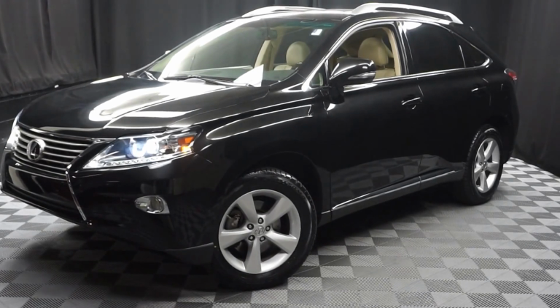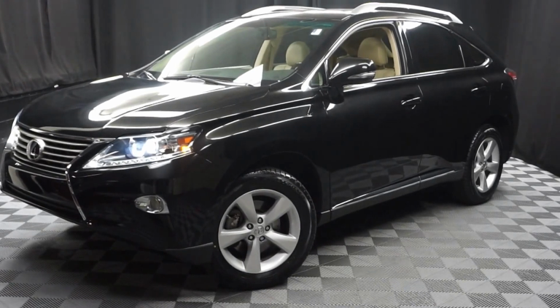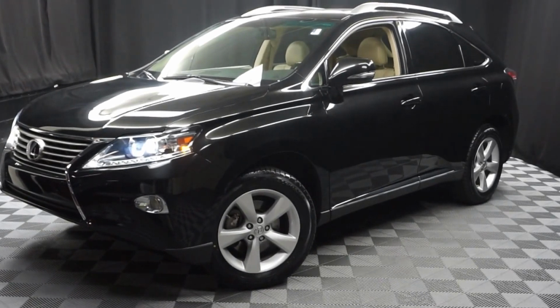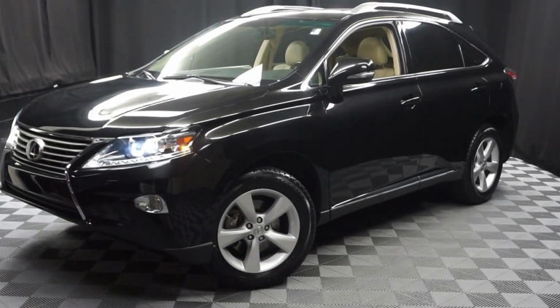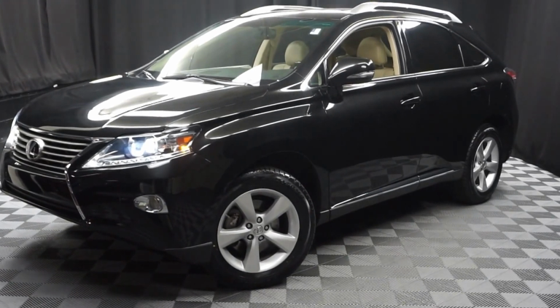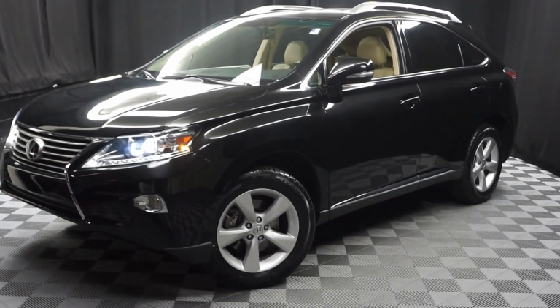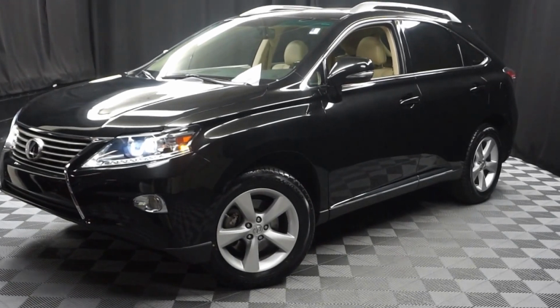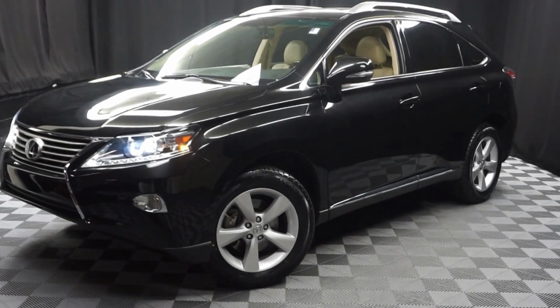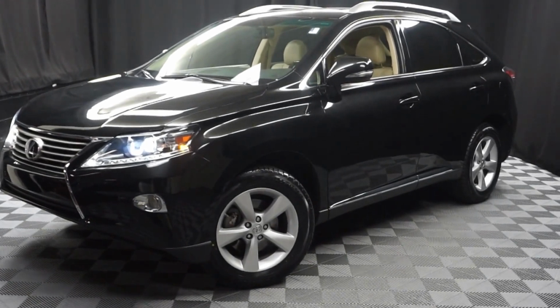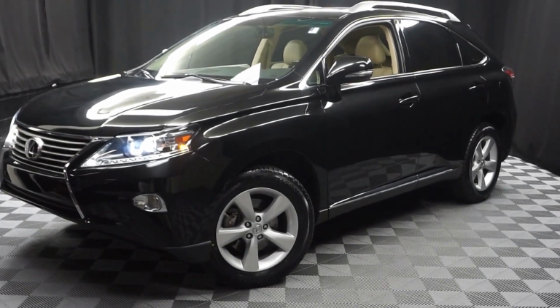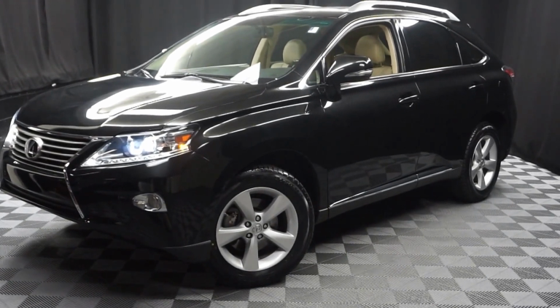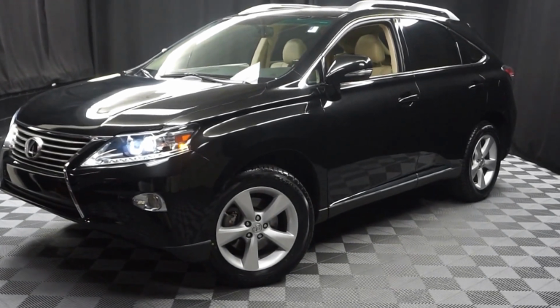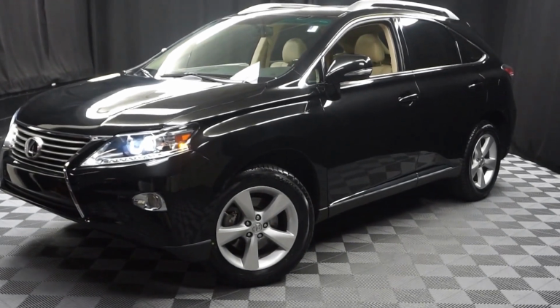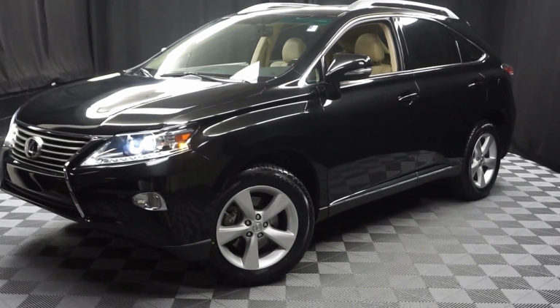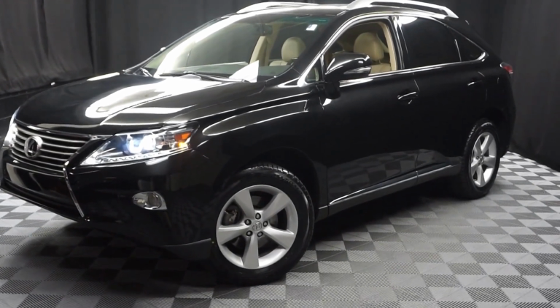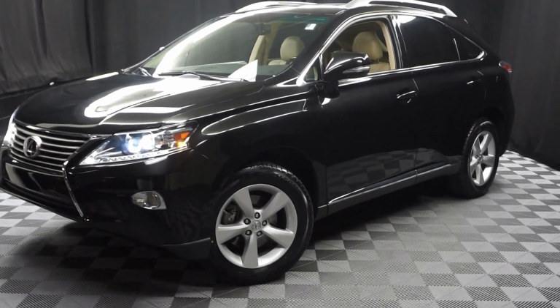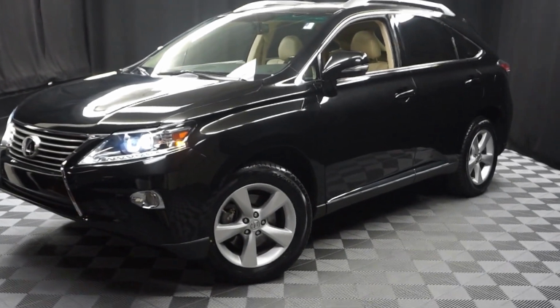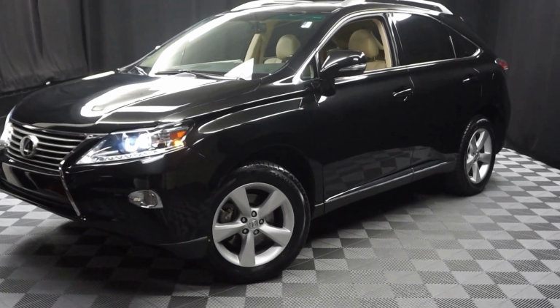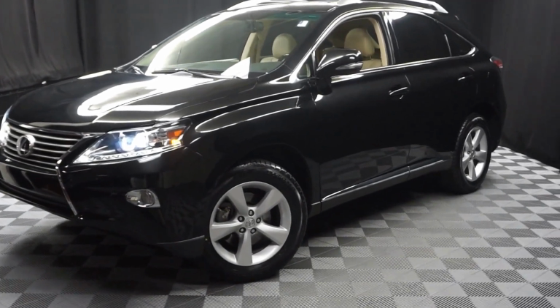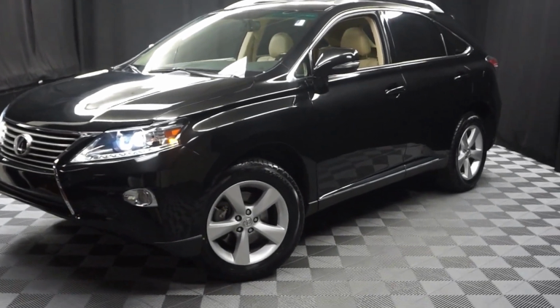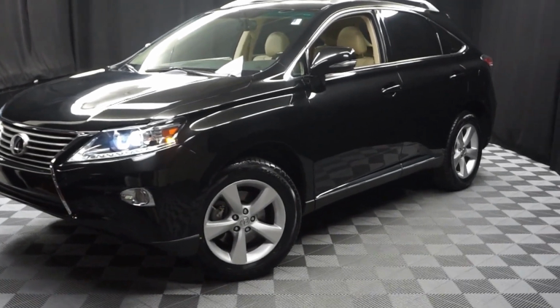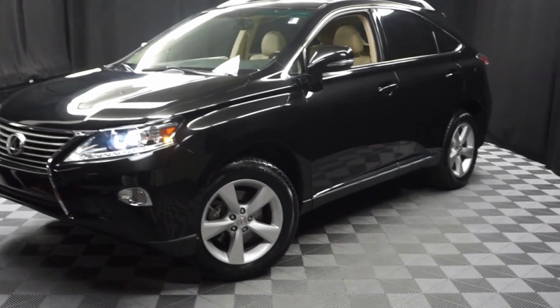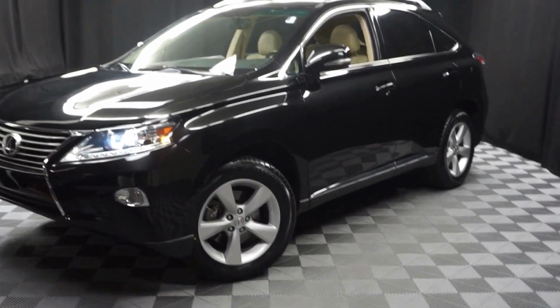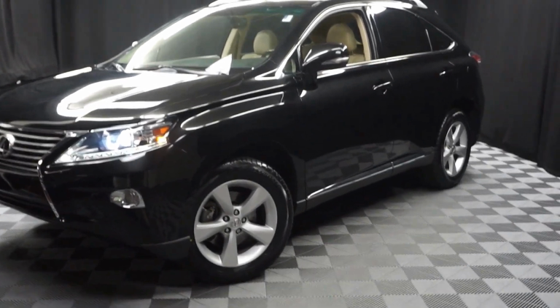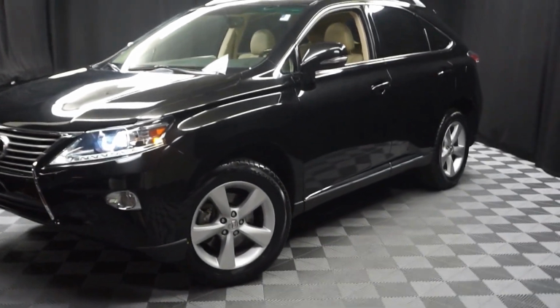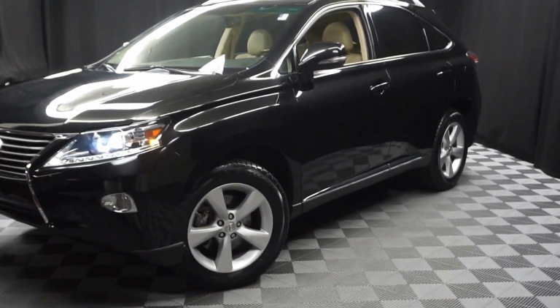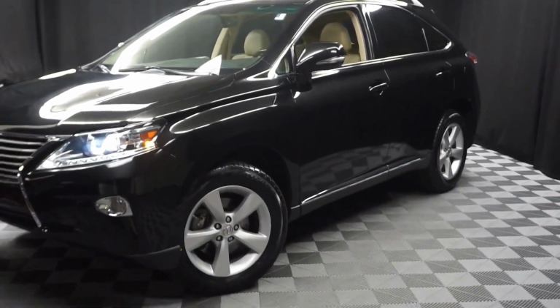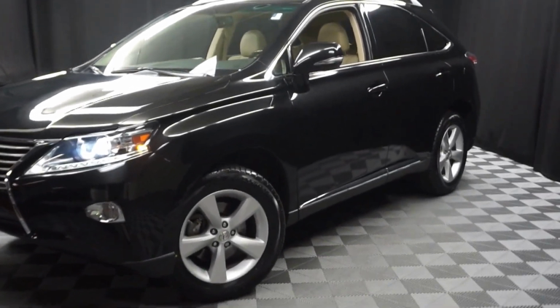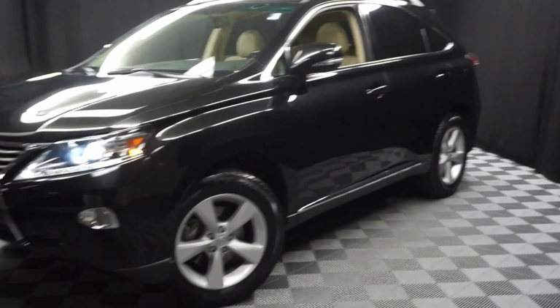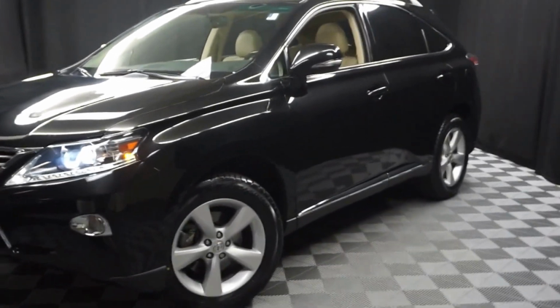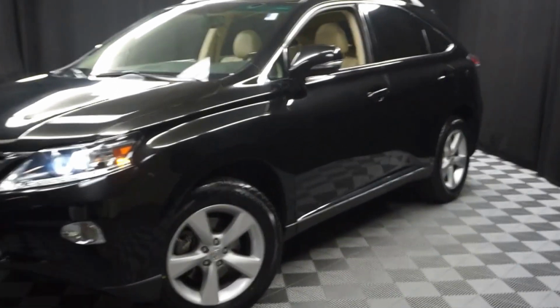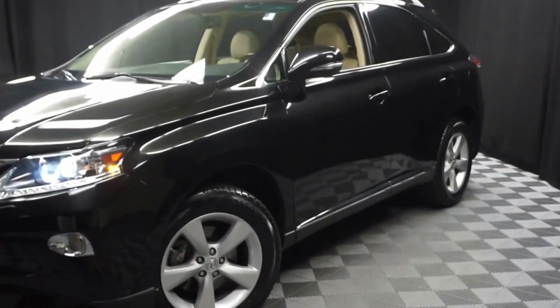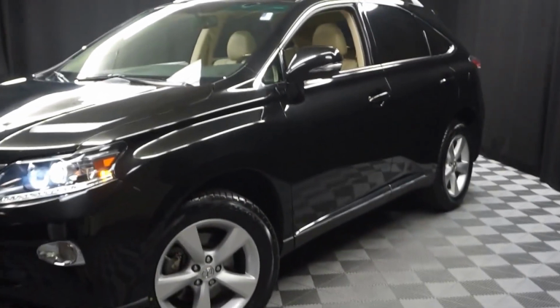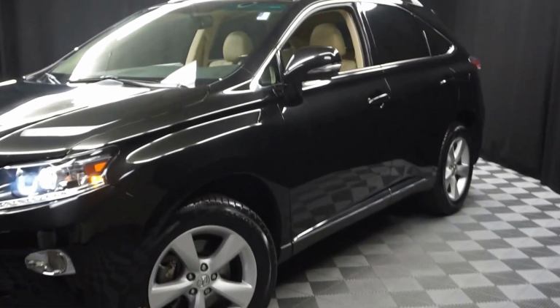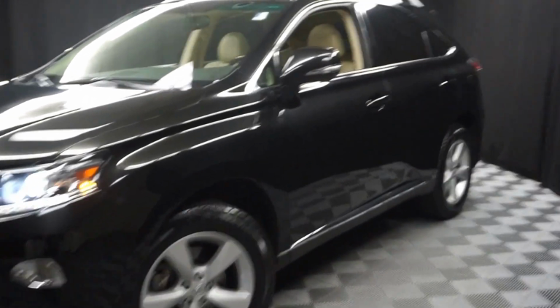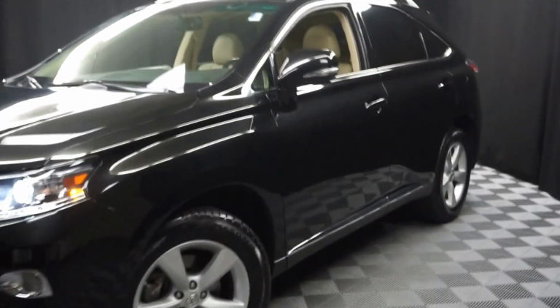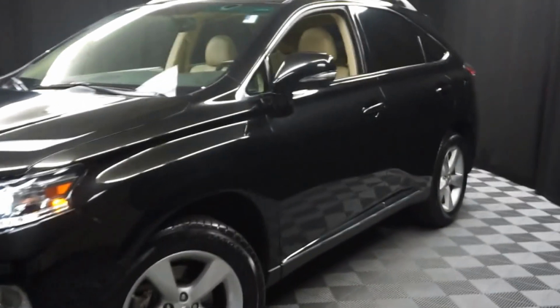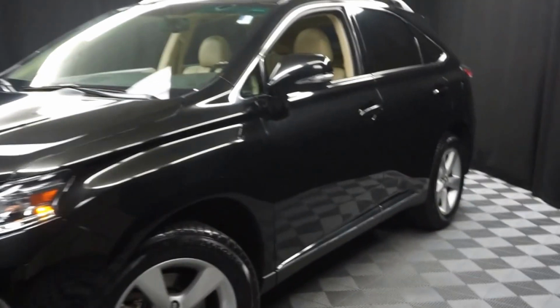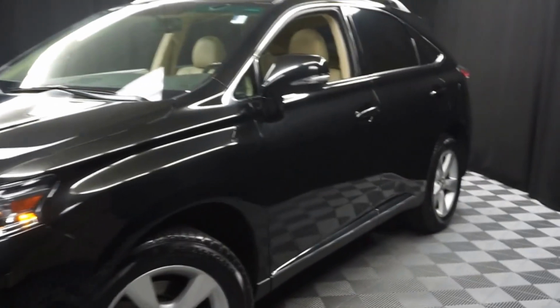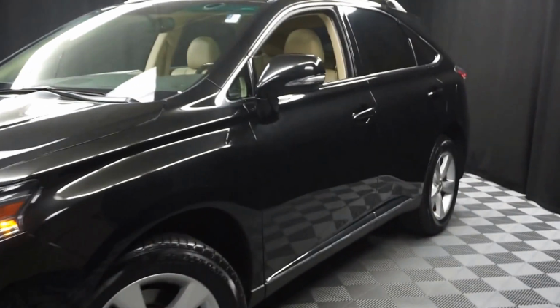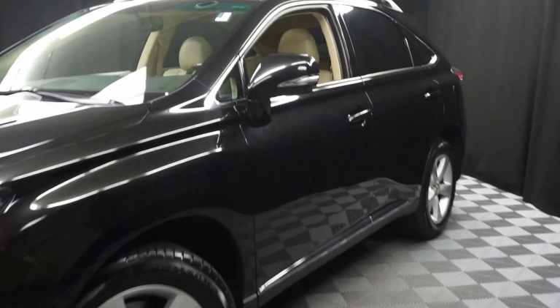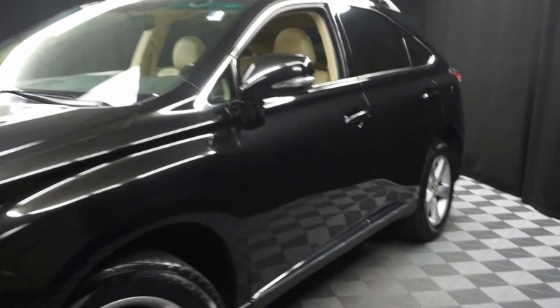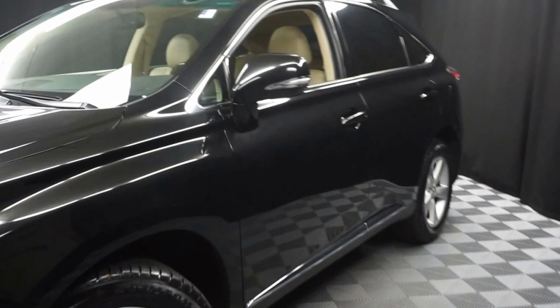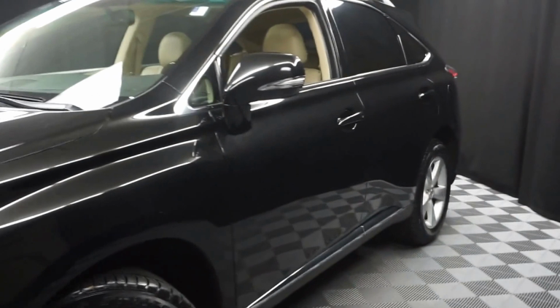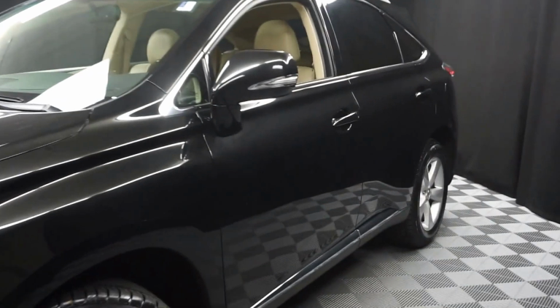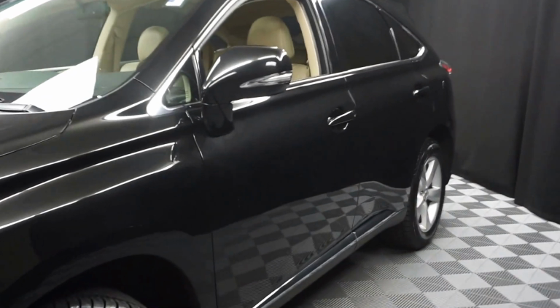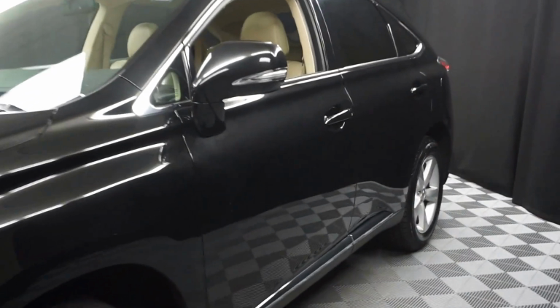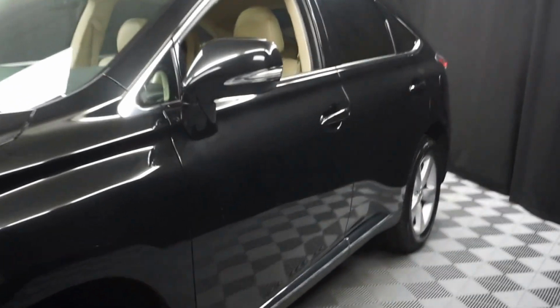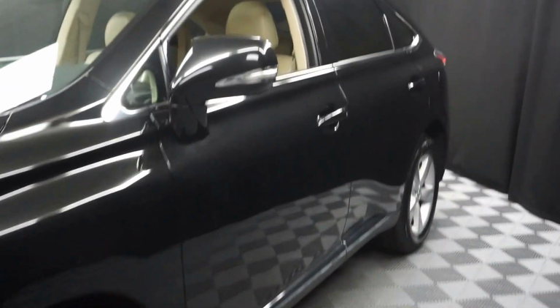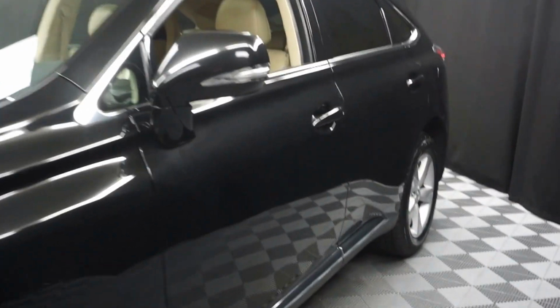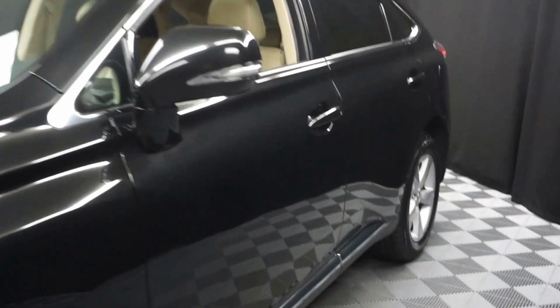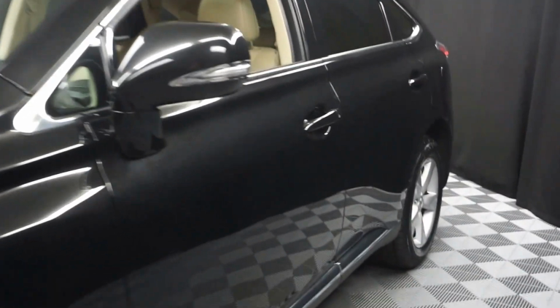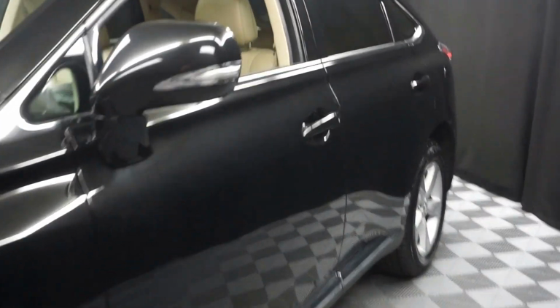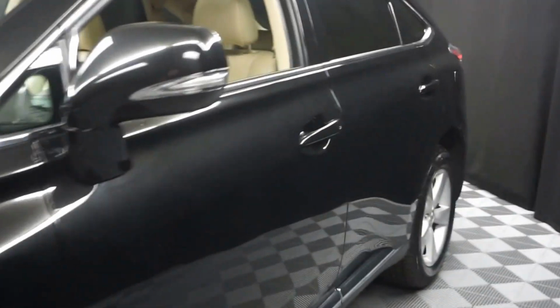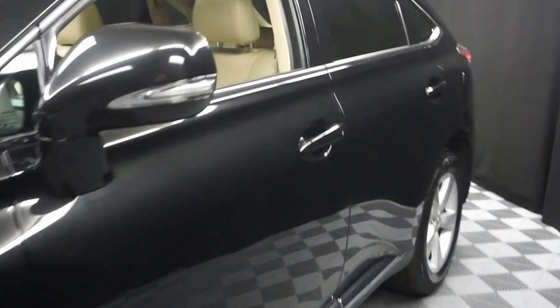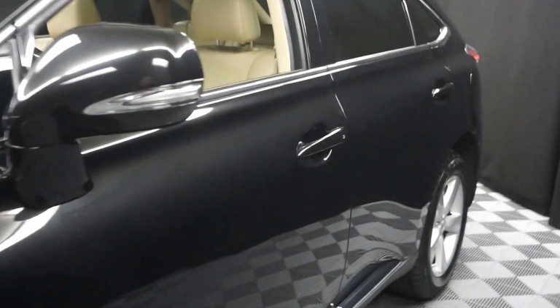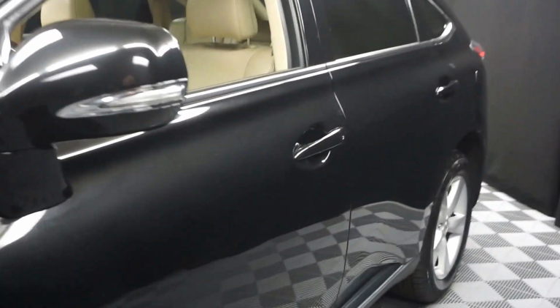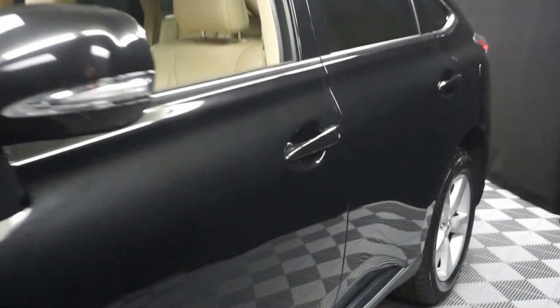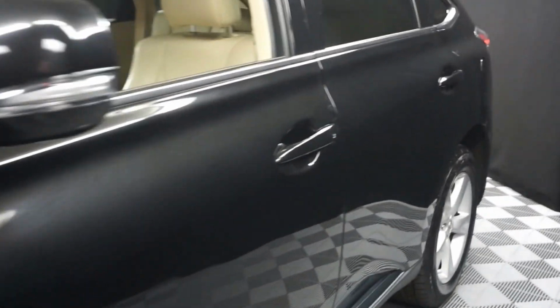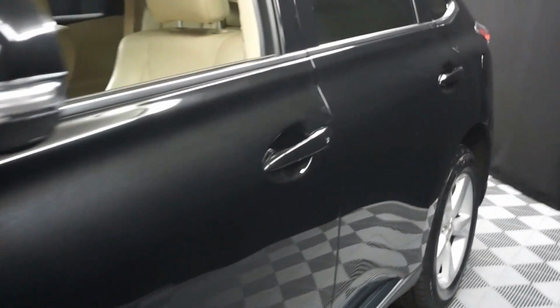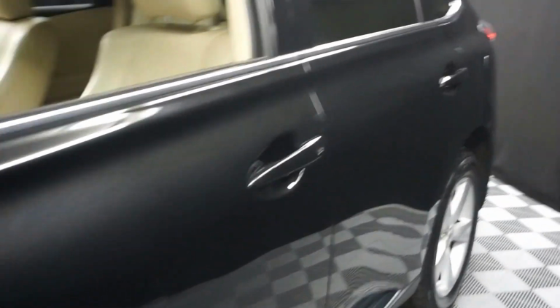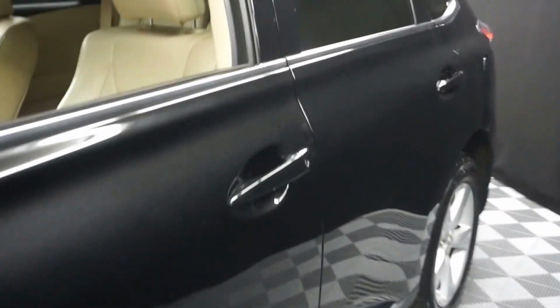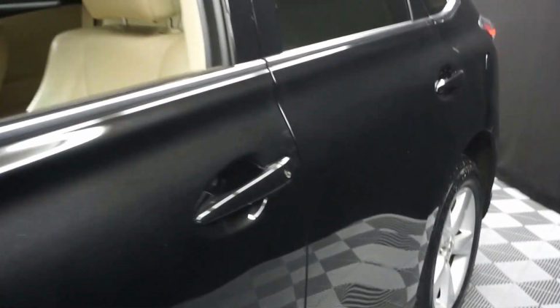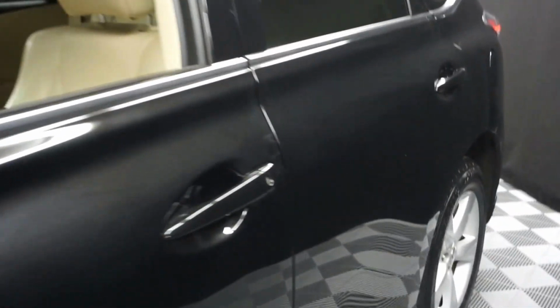All right, car shoppers, welcome back to Lexus of Woodmaker. Just sat in our inventory, this 2014 Lexus RX 350.